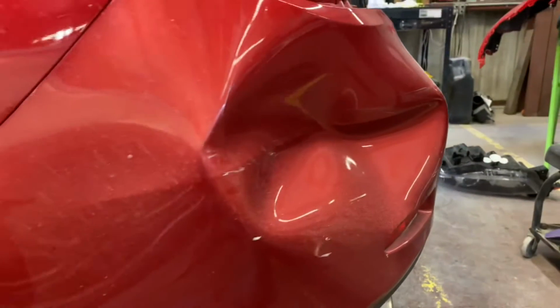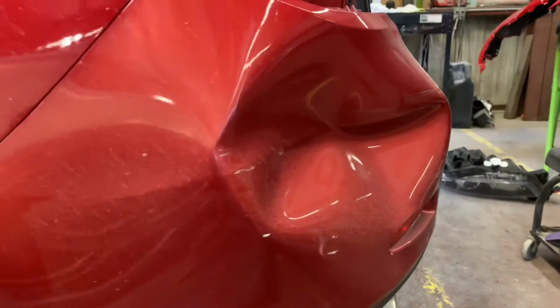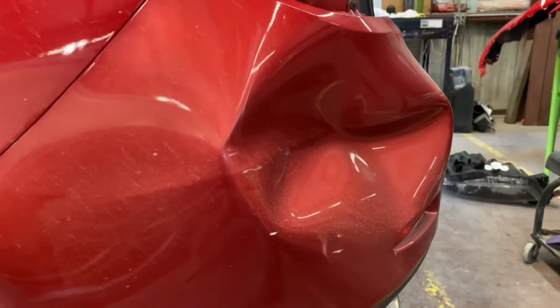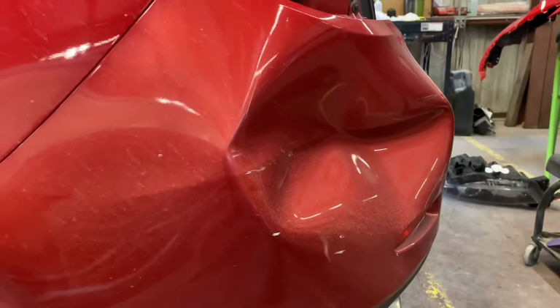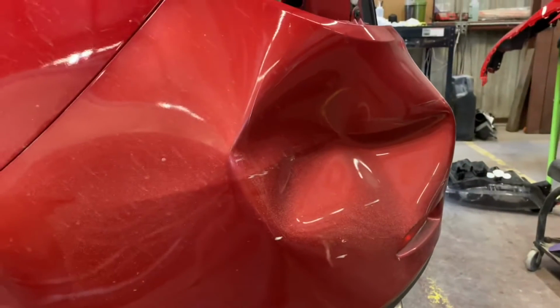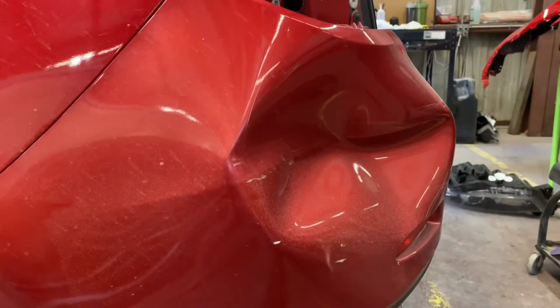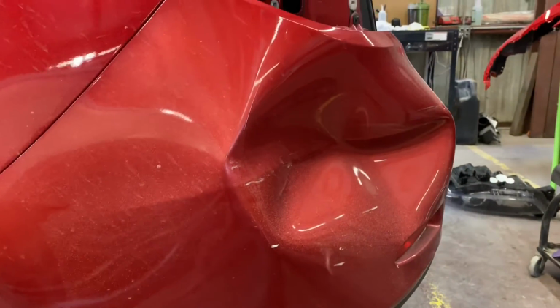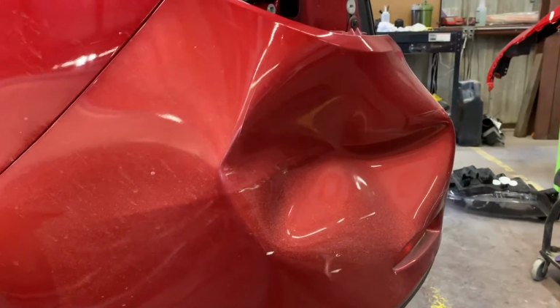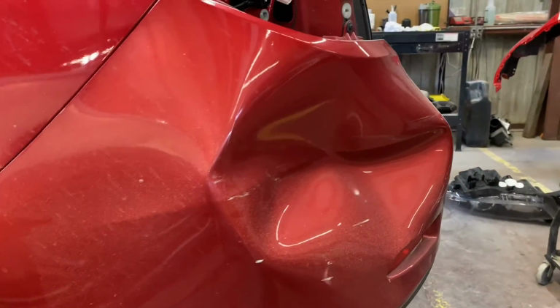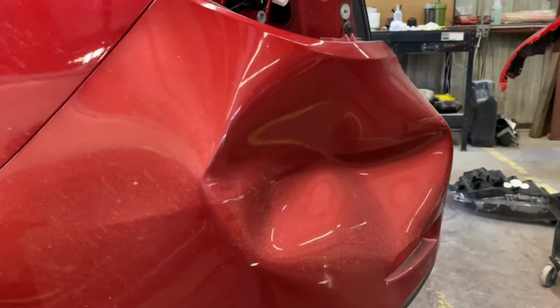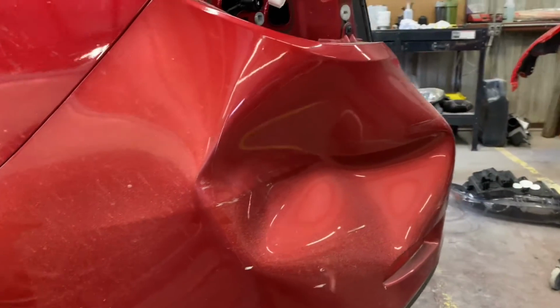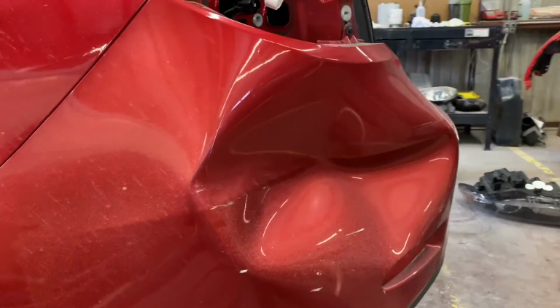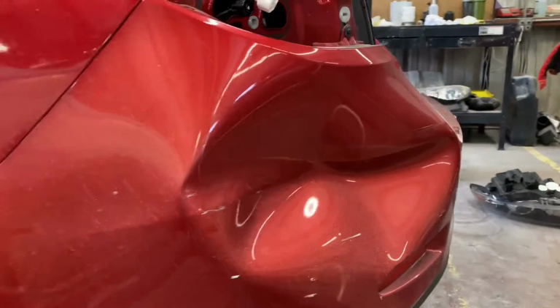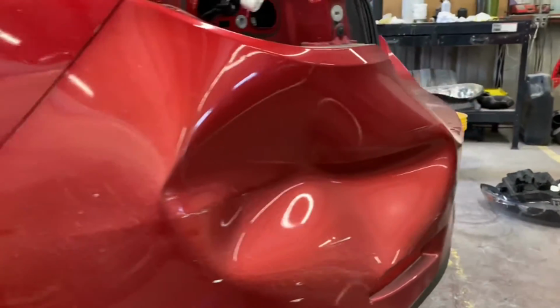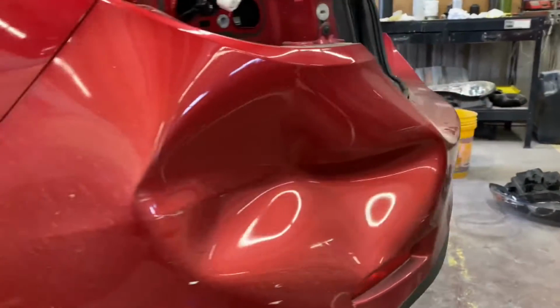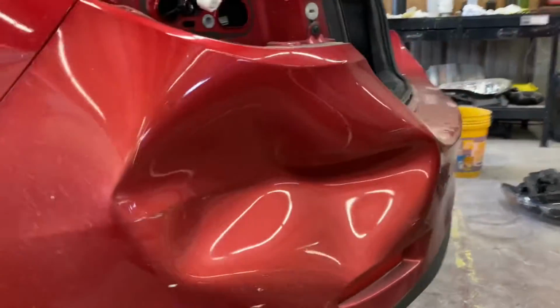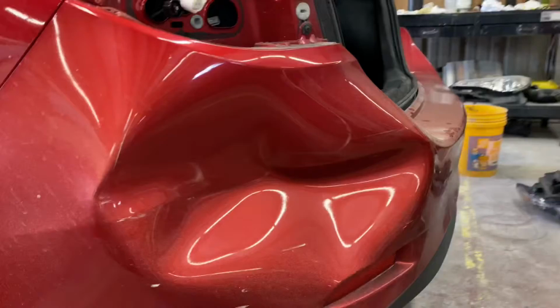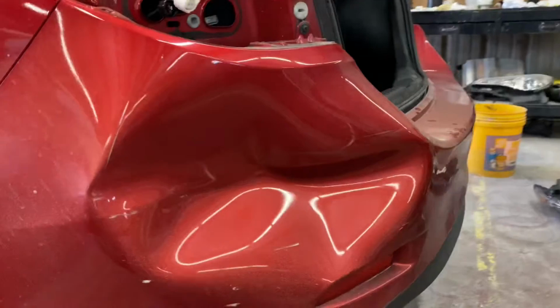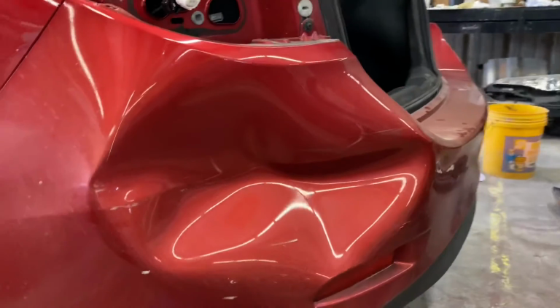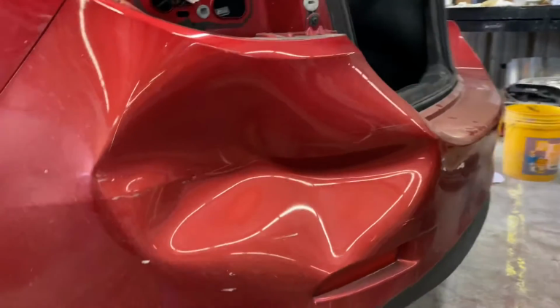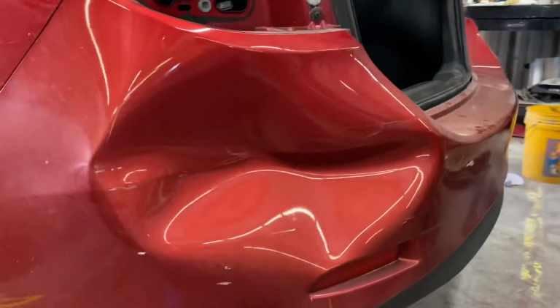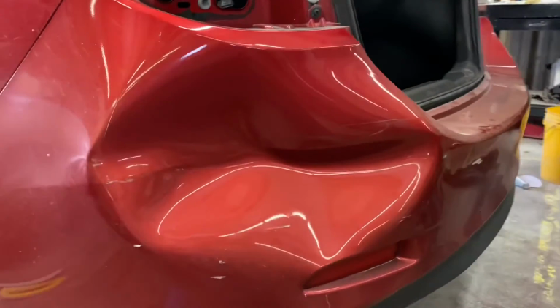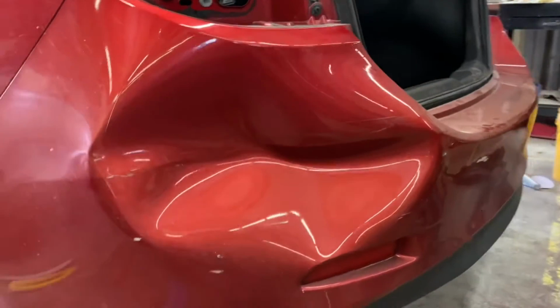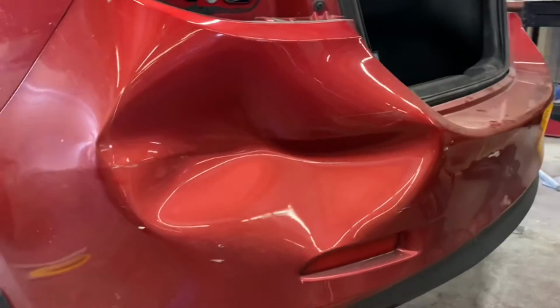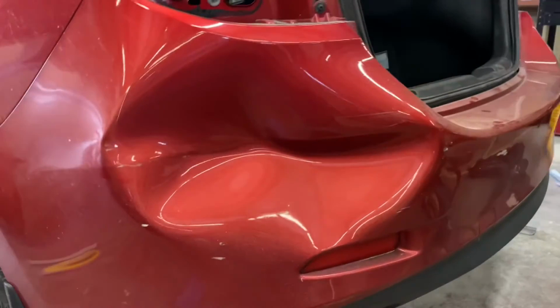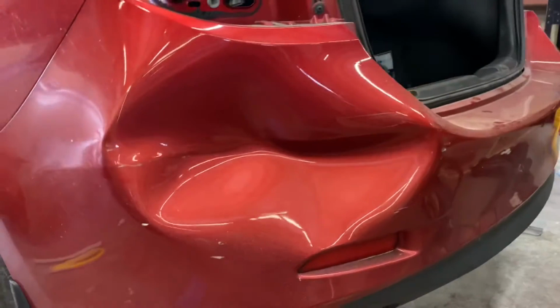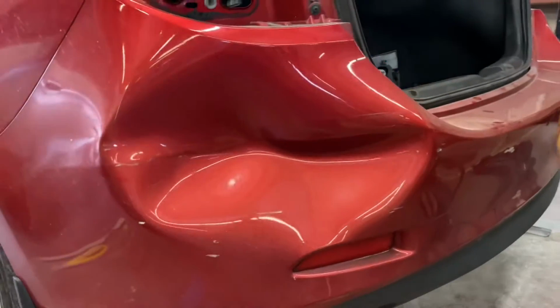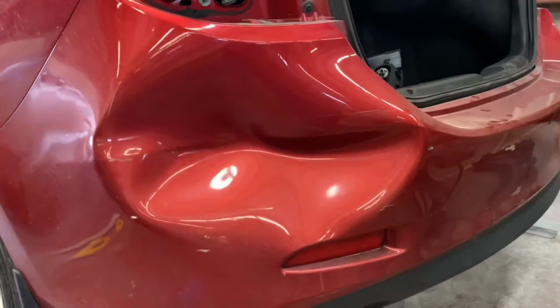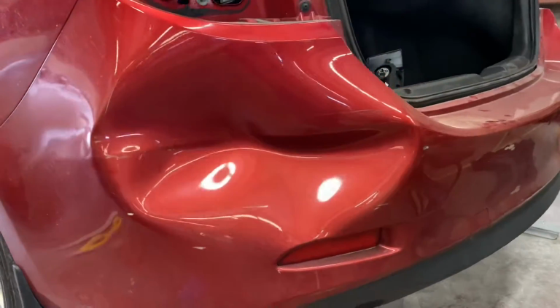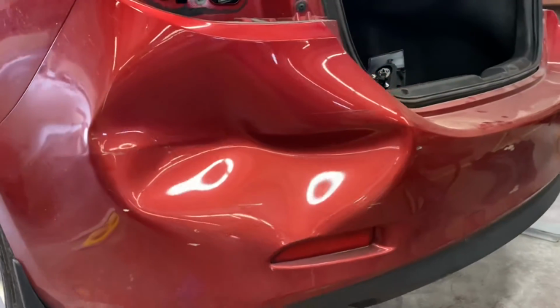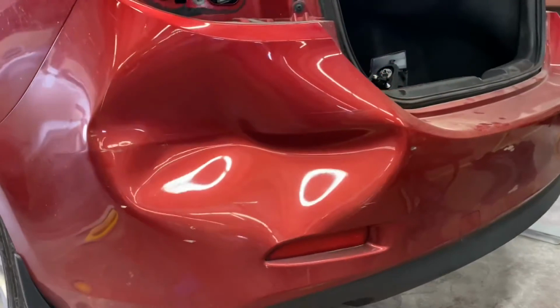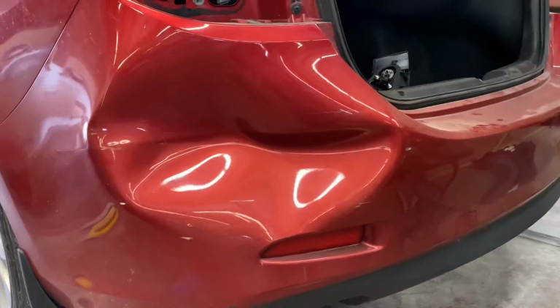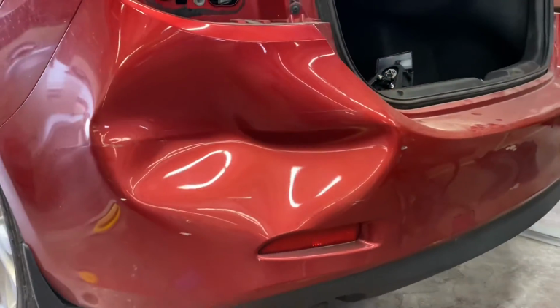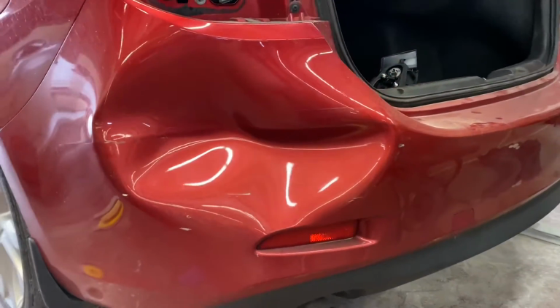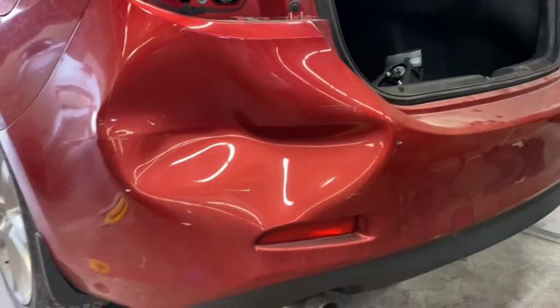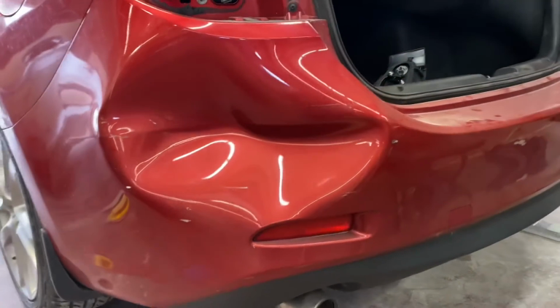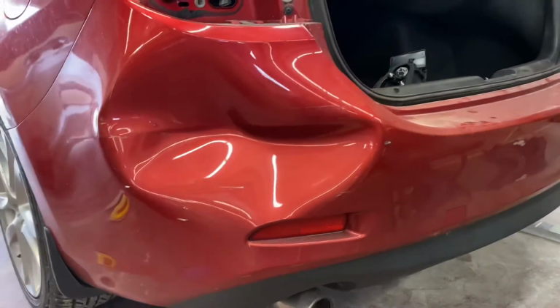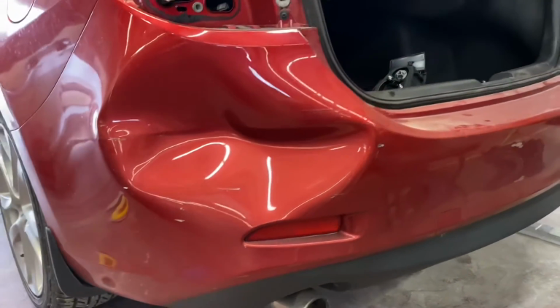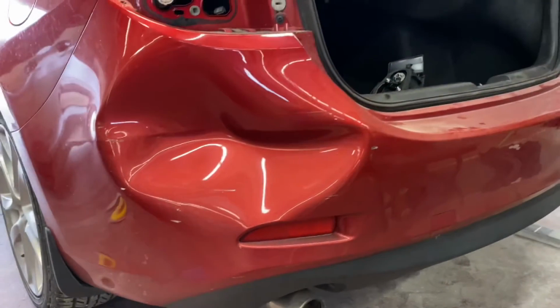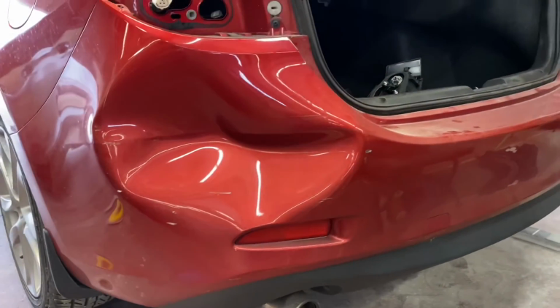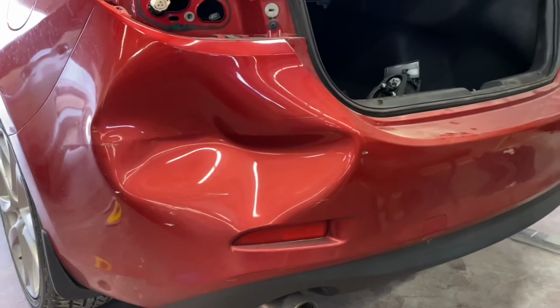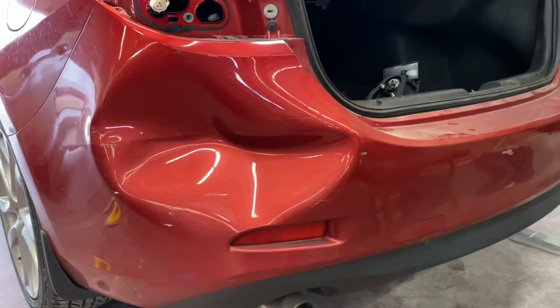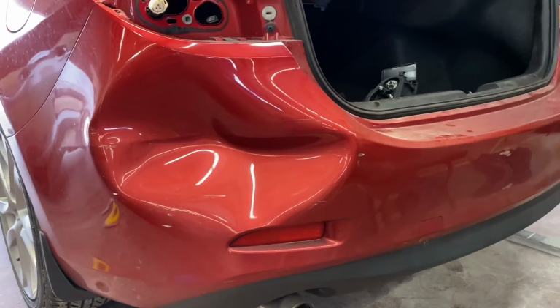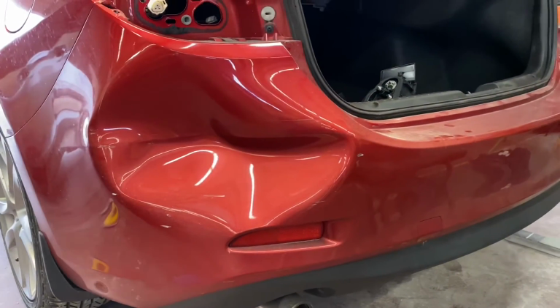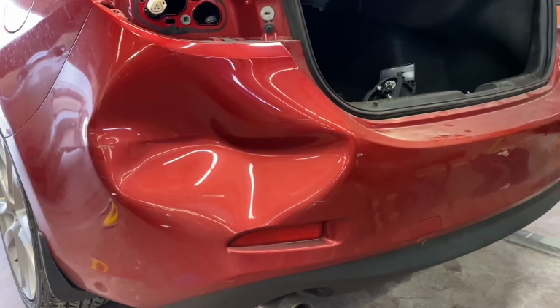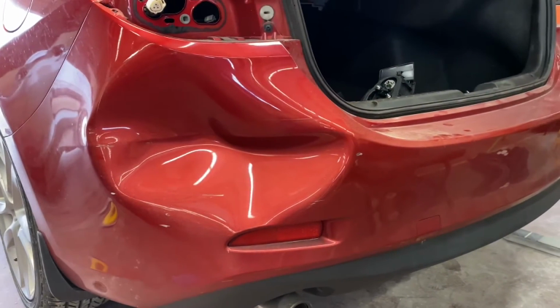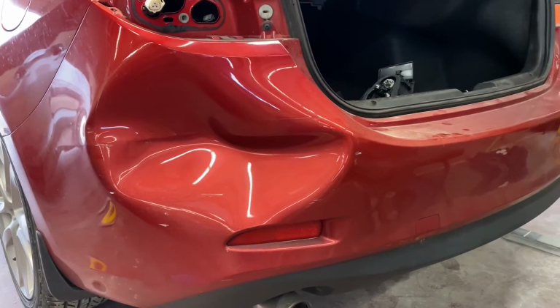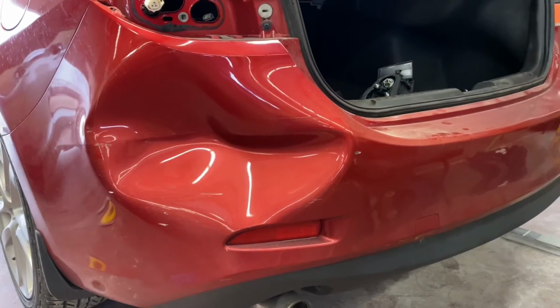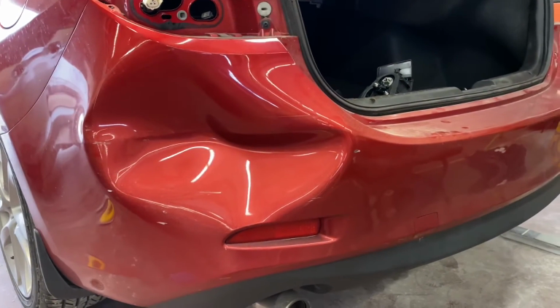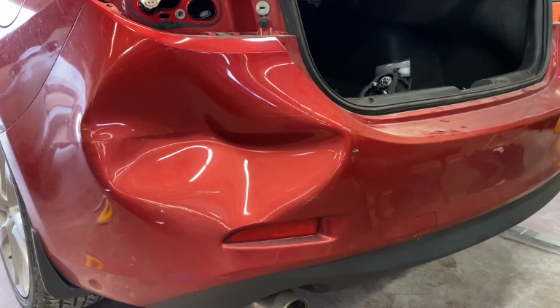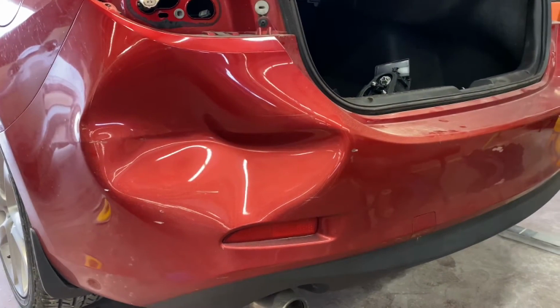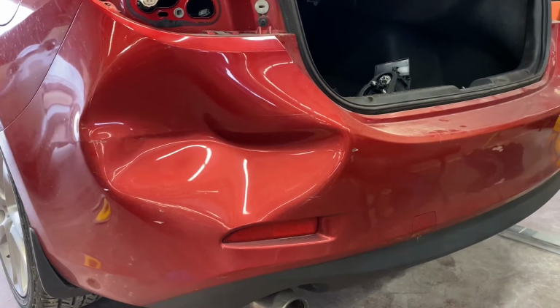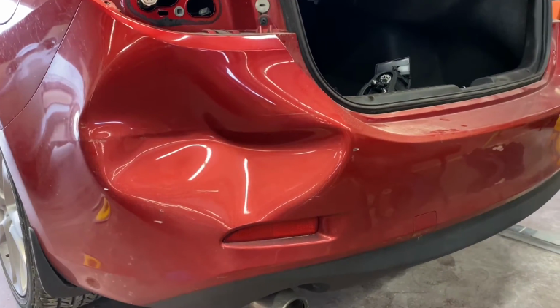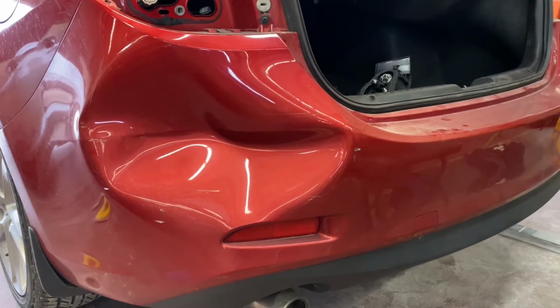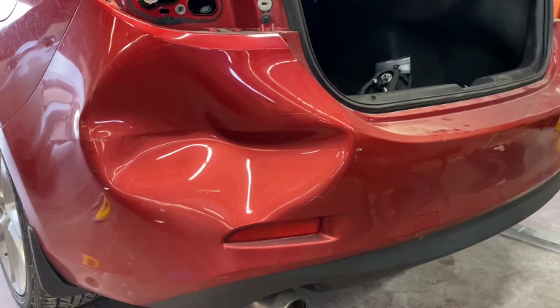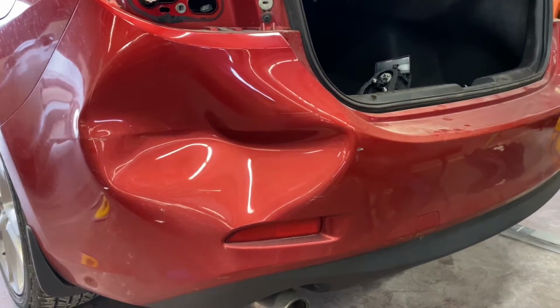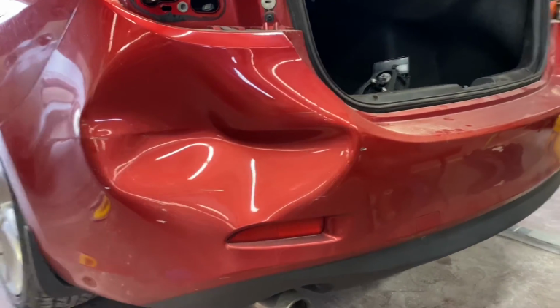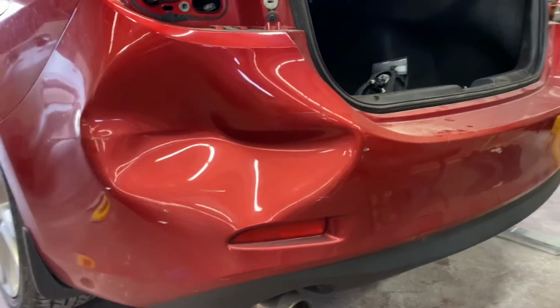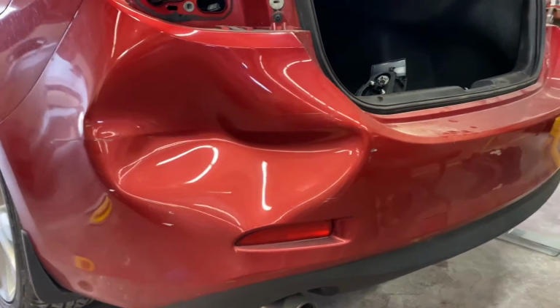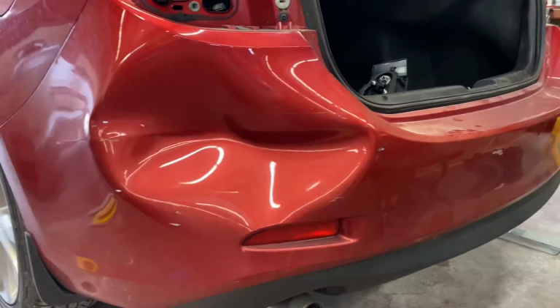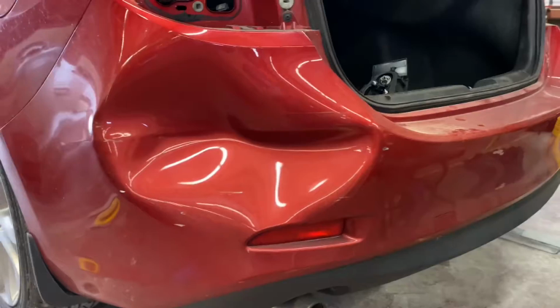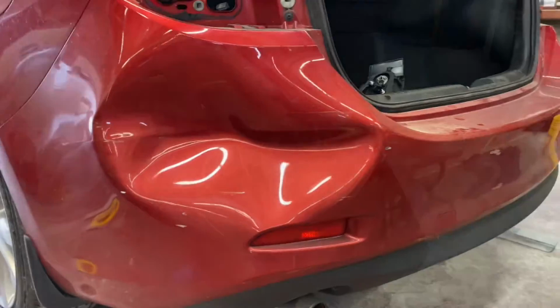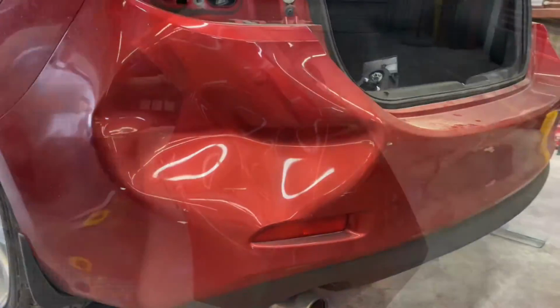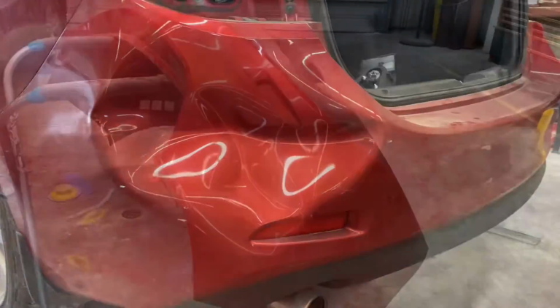What's up guys, today's video is going to be a quick little time-lapse bumper repair — a repair on a Mazda 6. I was just sitting at a standstill and got rear-ended.